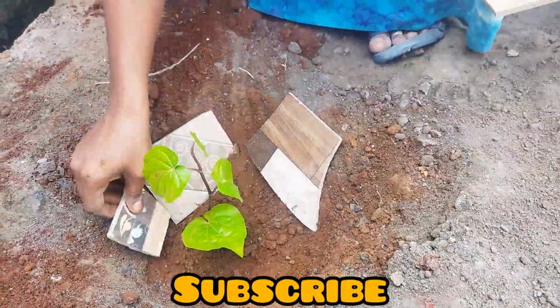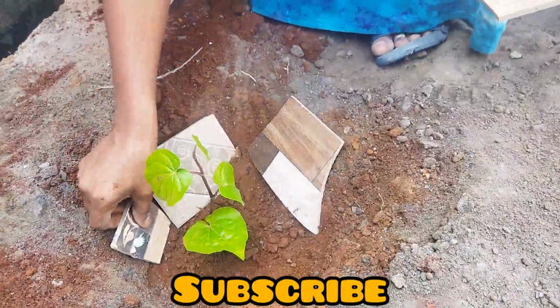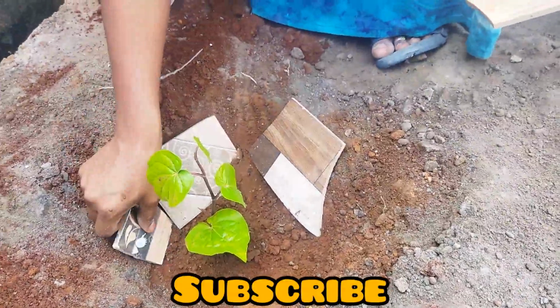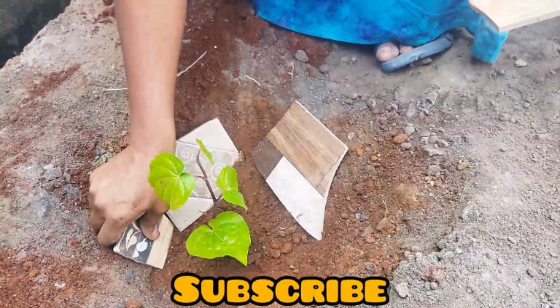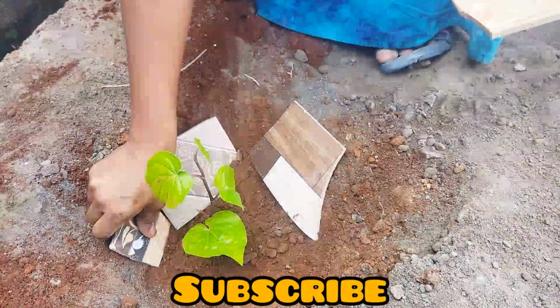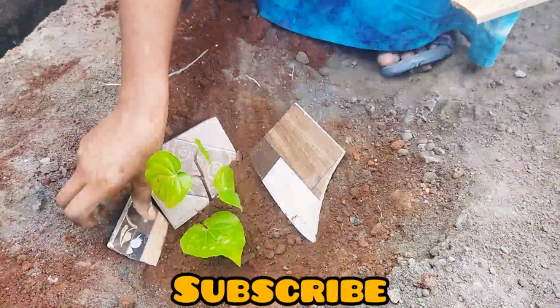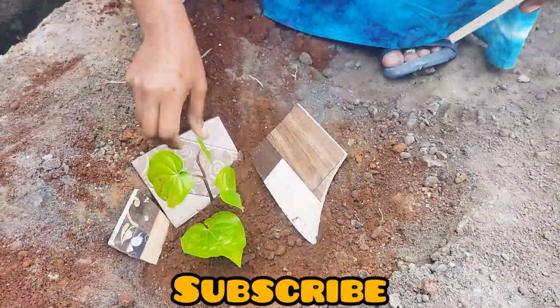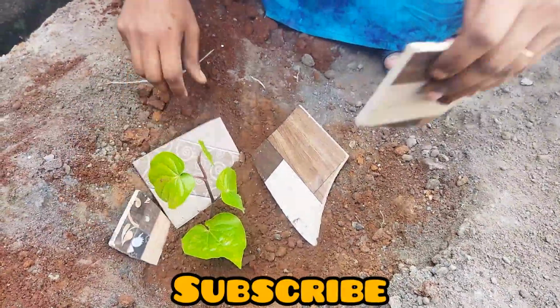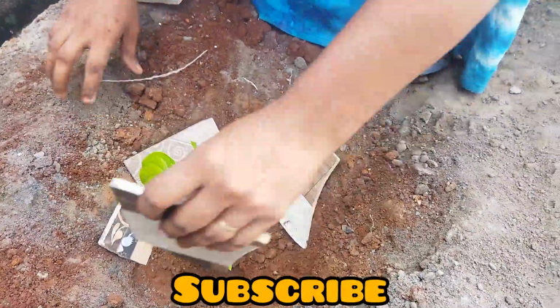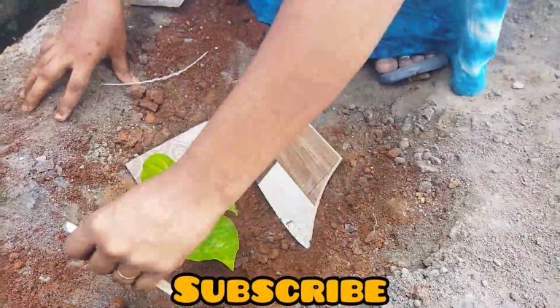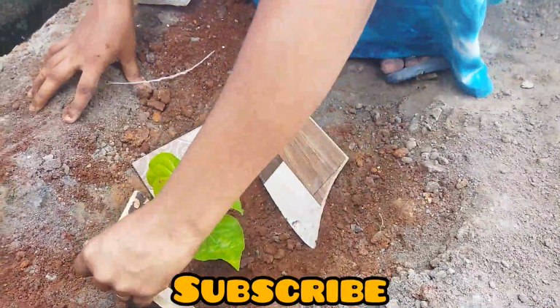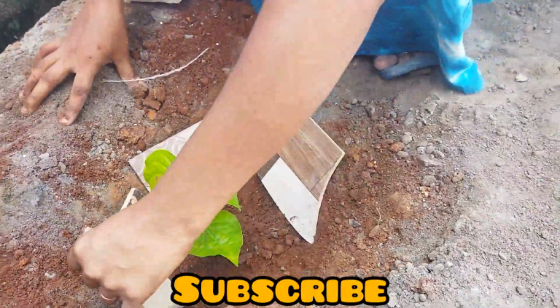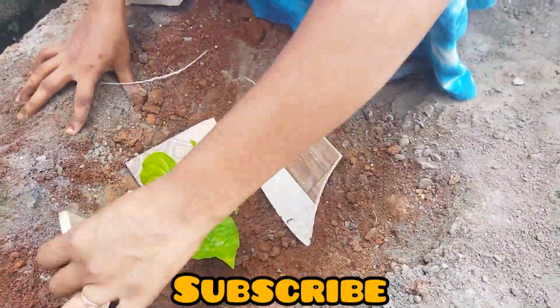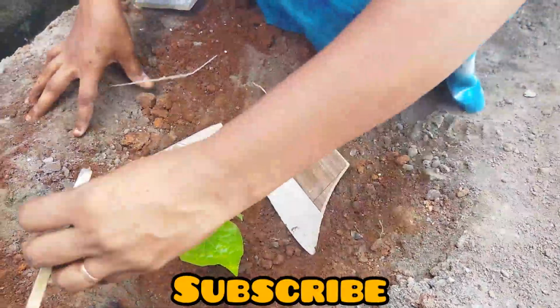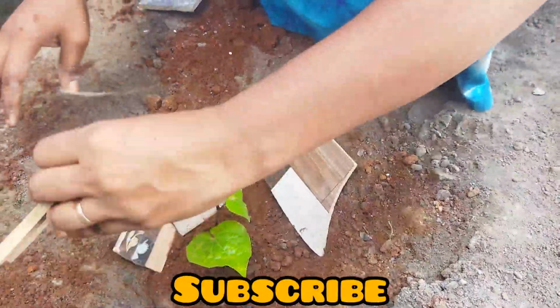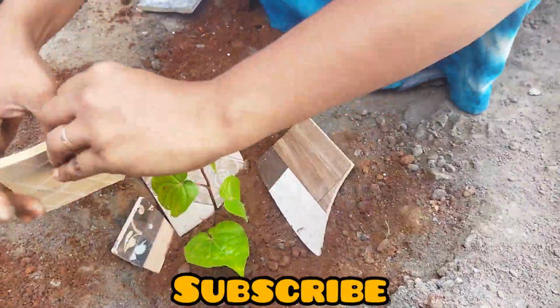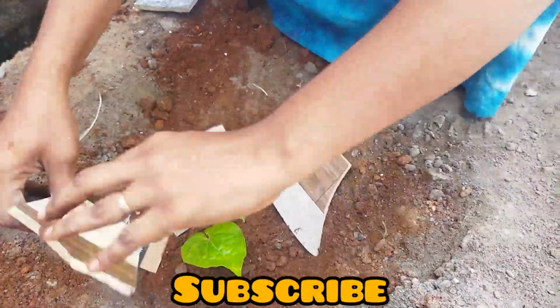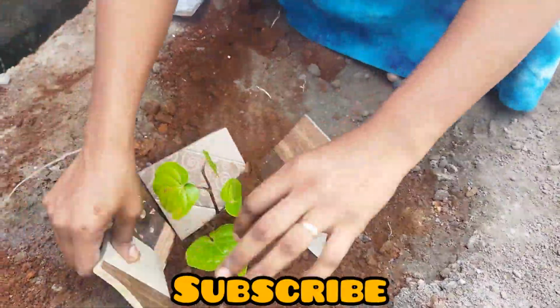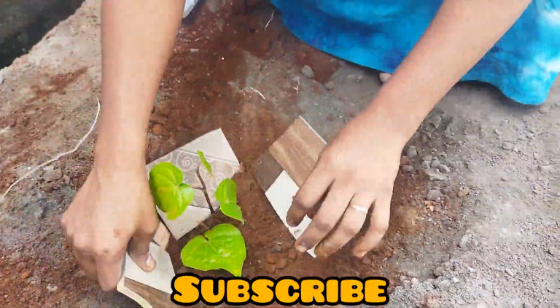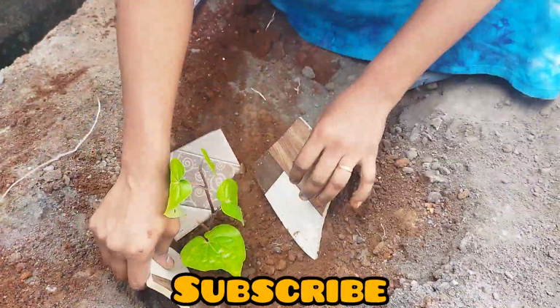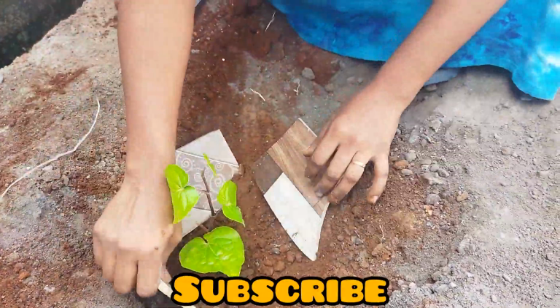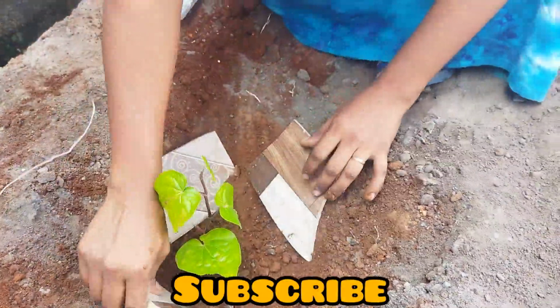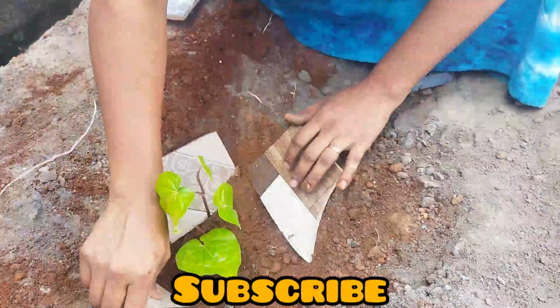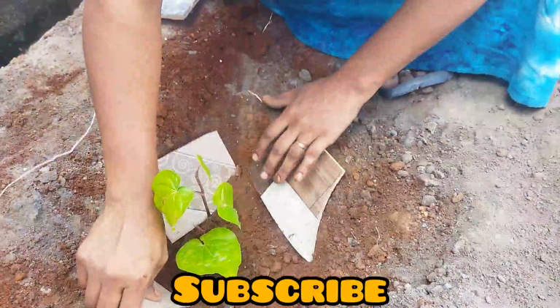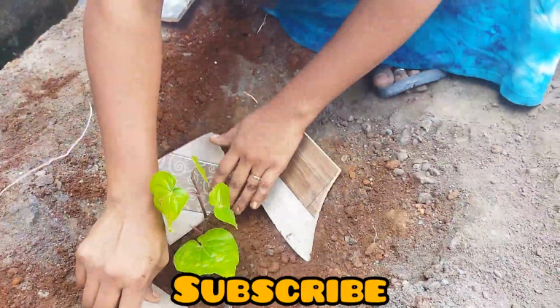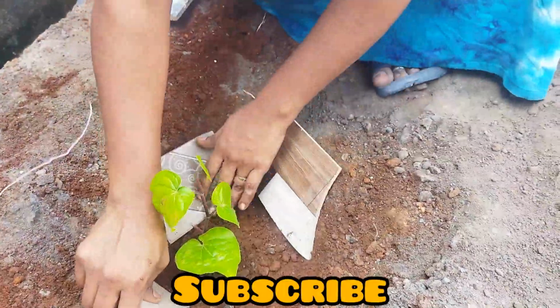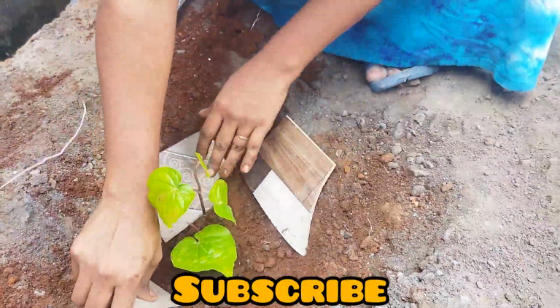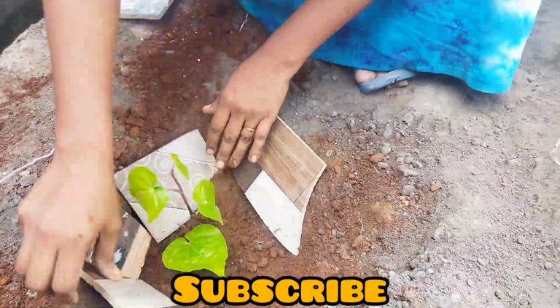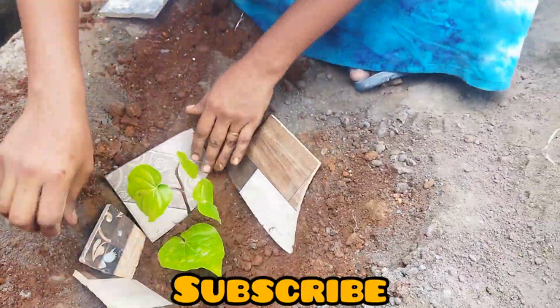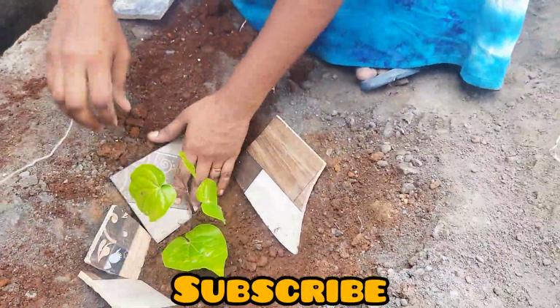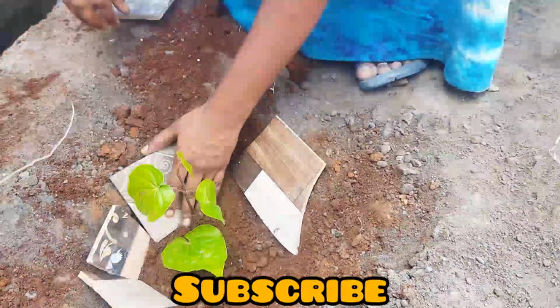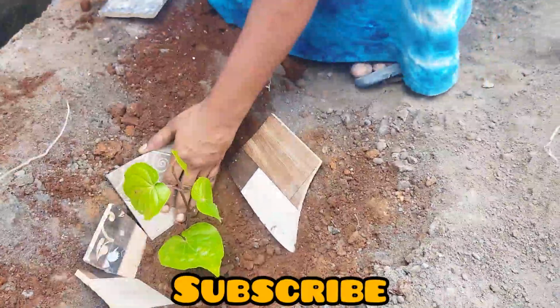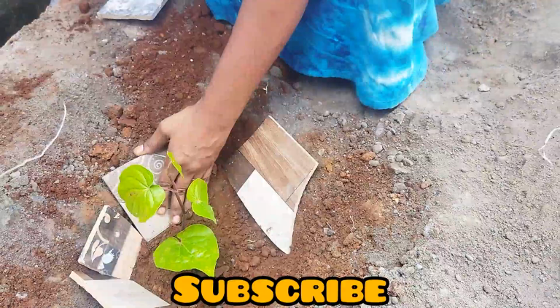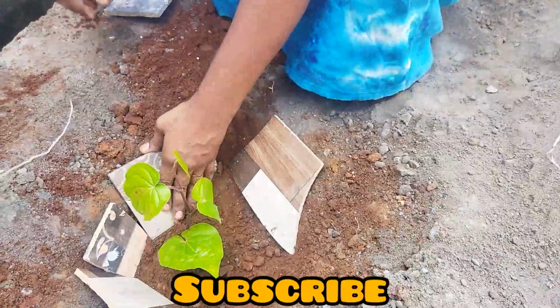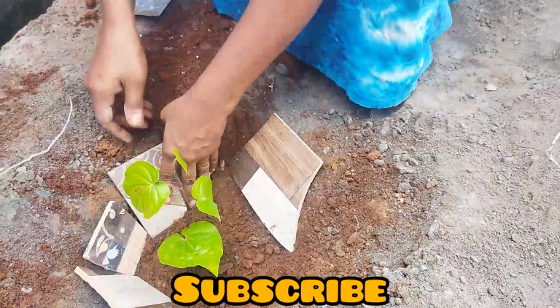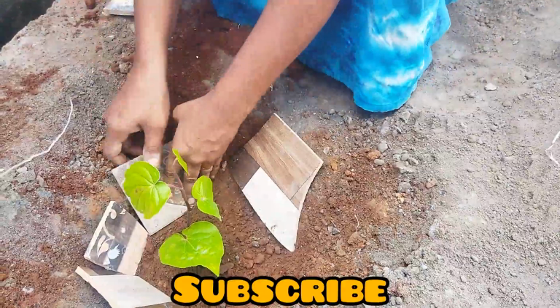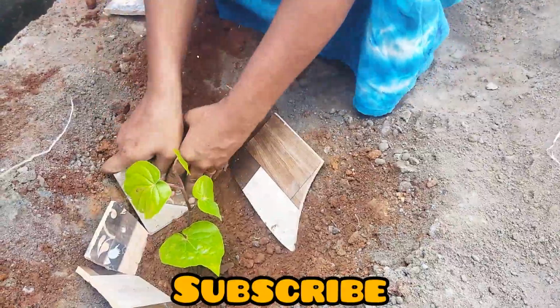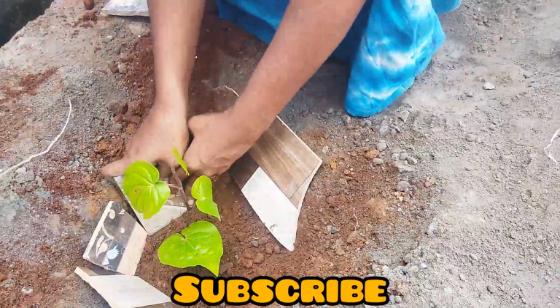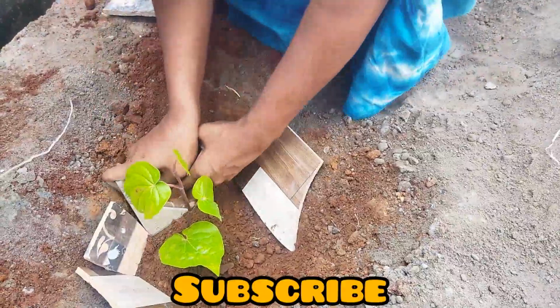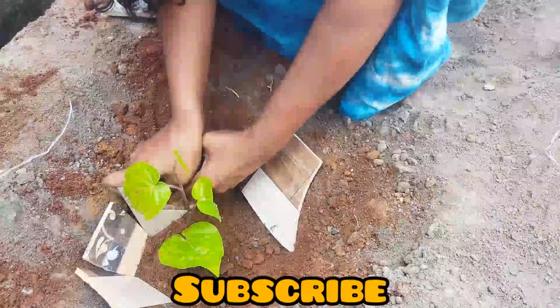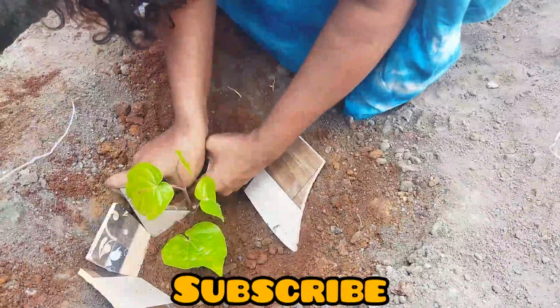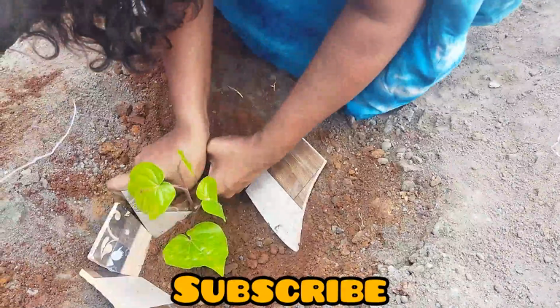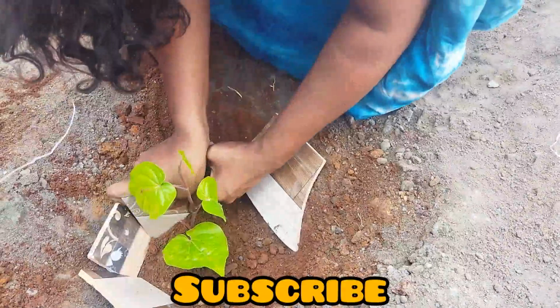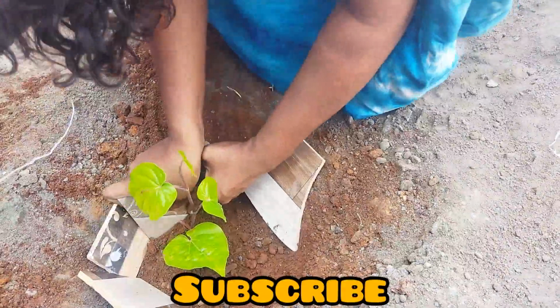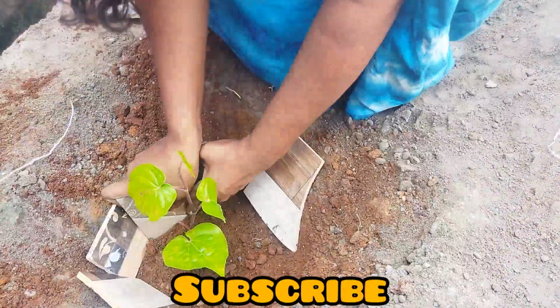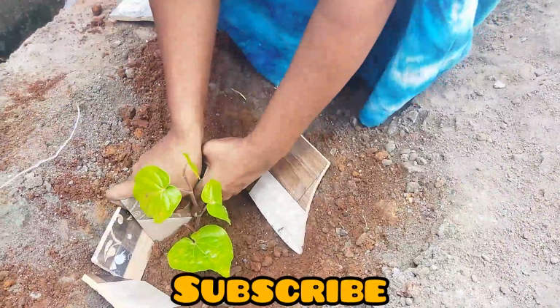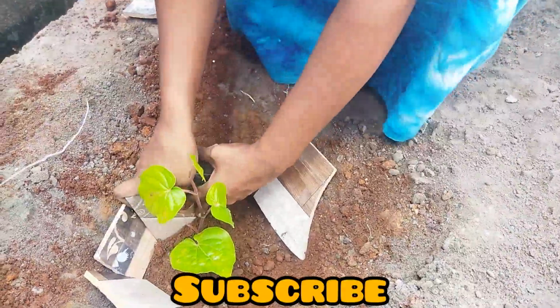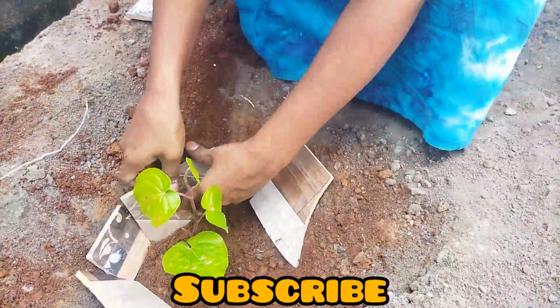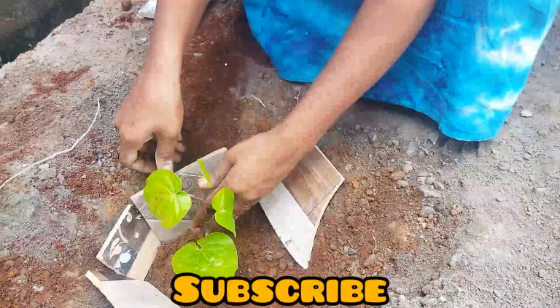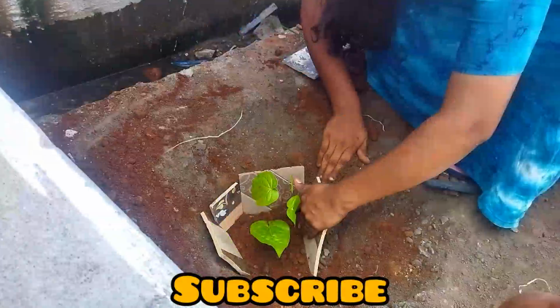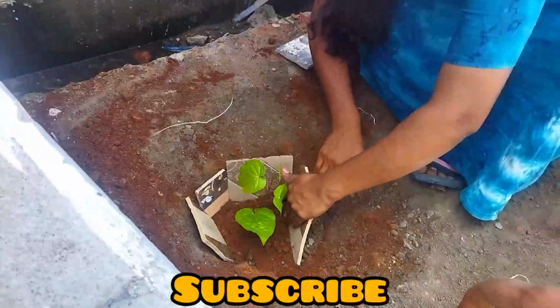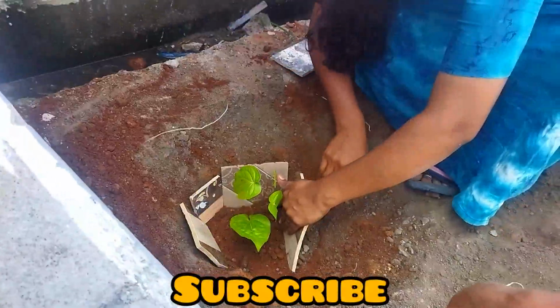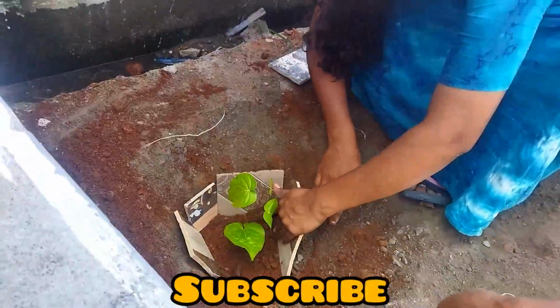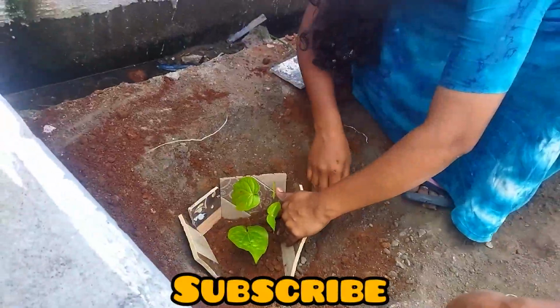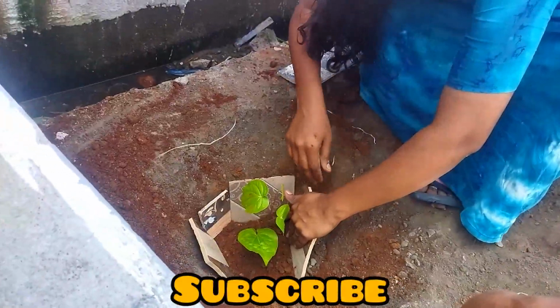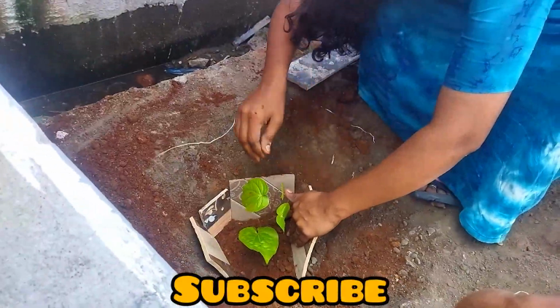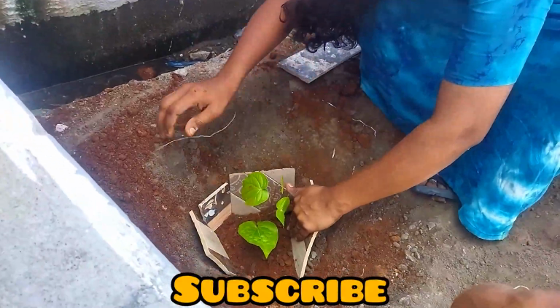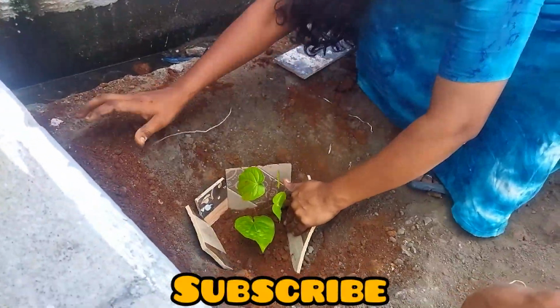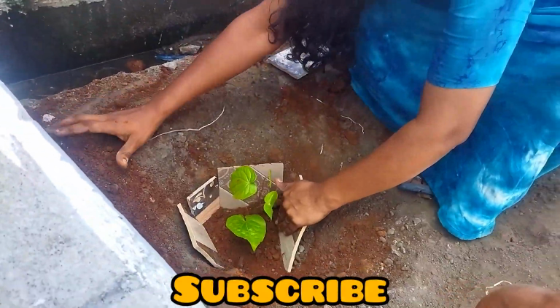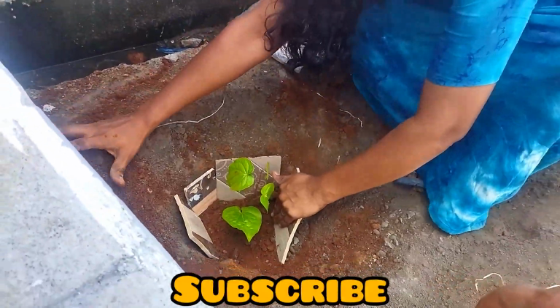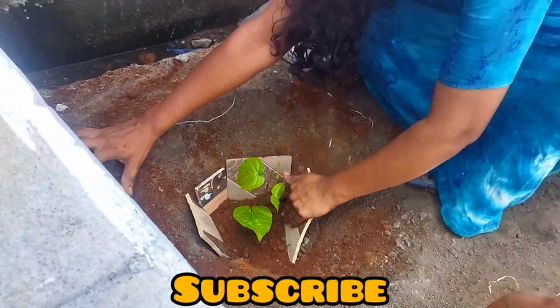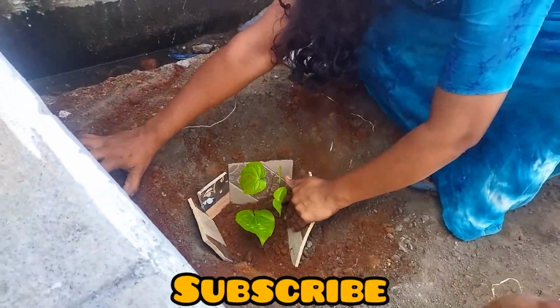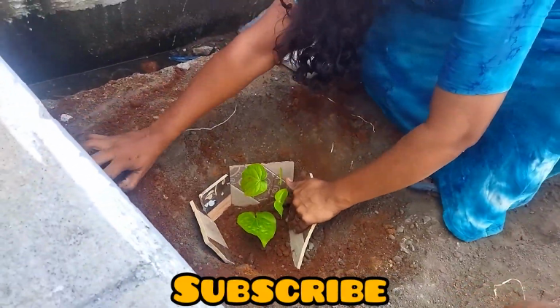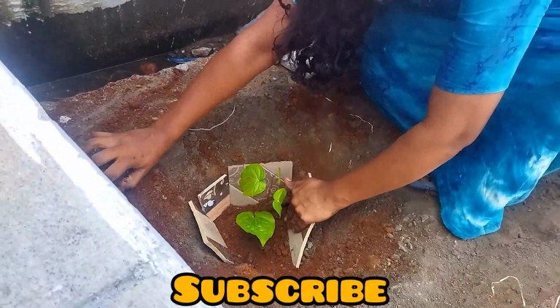This is how we are going to make a new video. Please don't forget to subscribe and hit the bell icon.